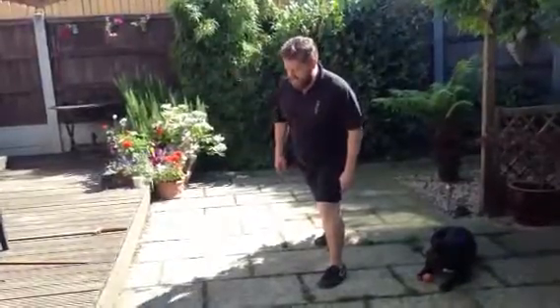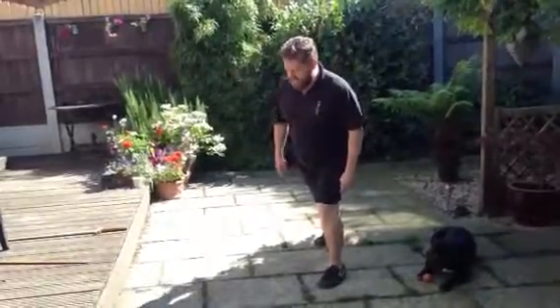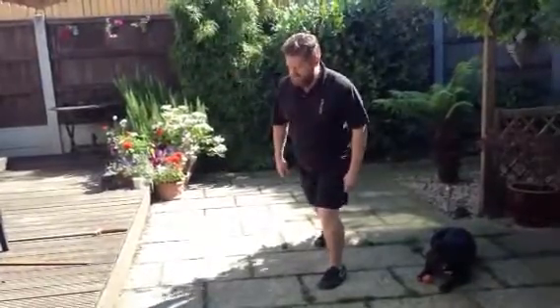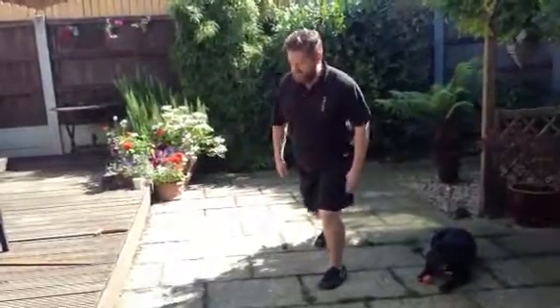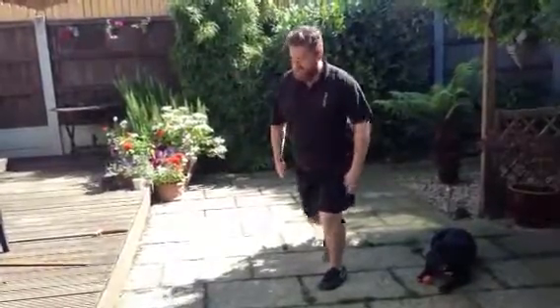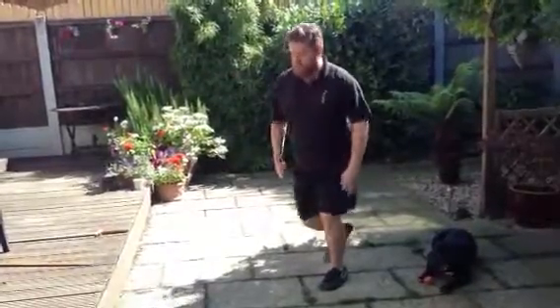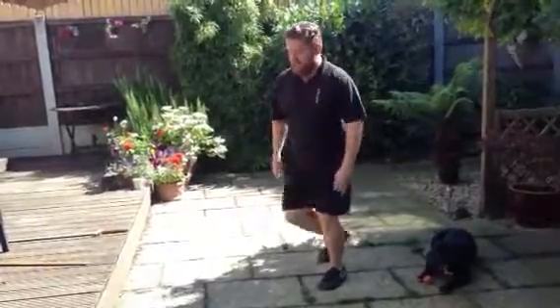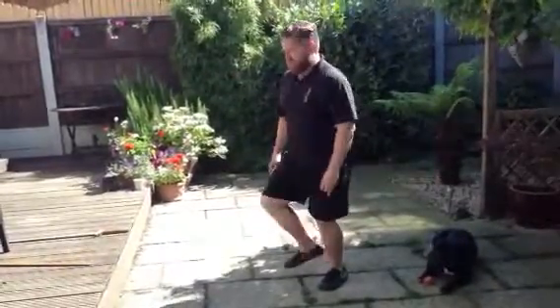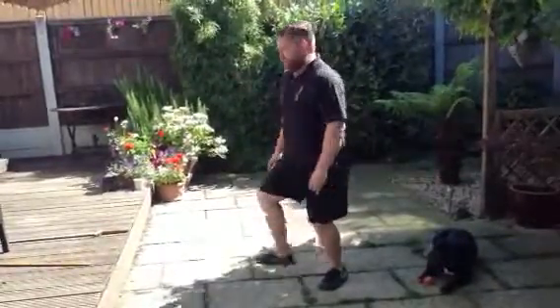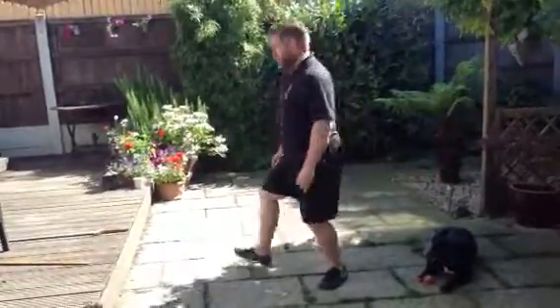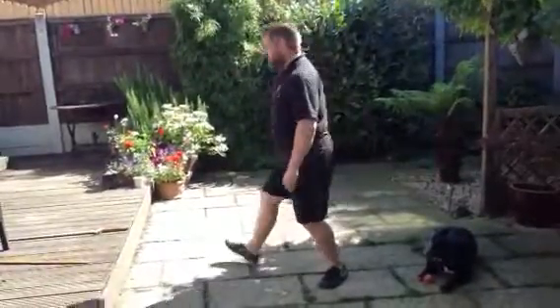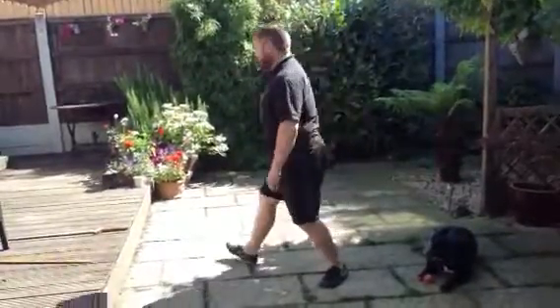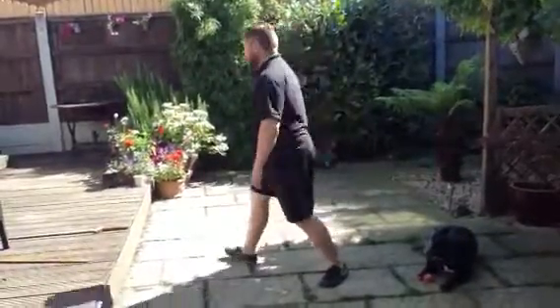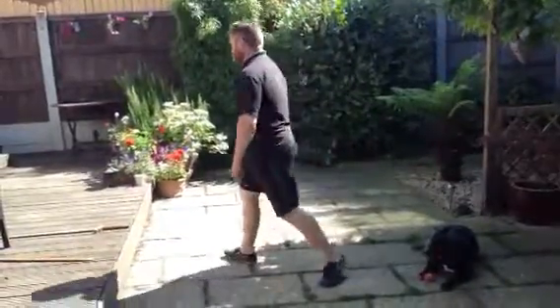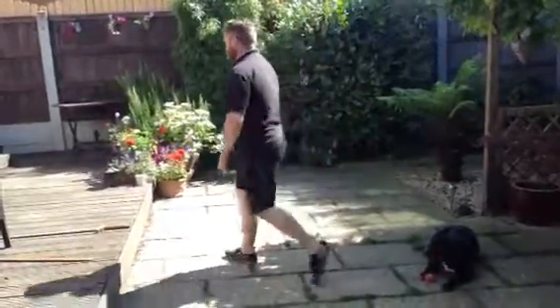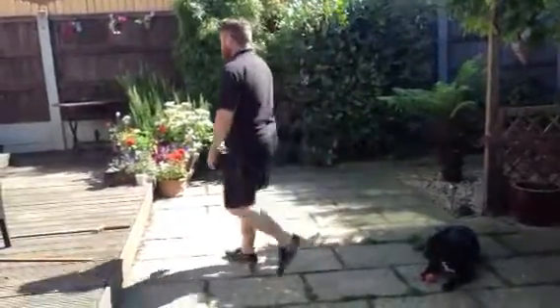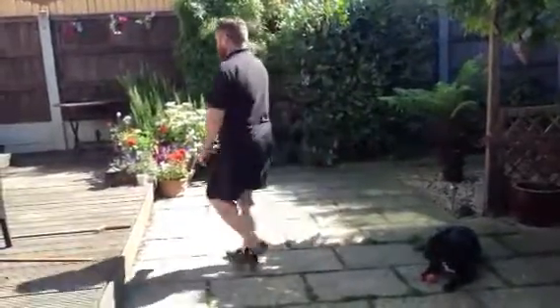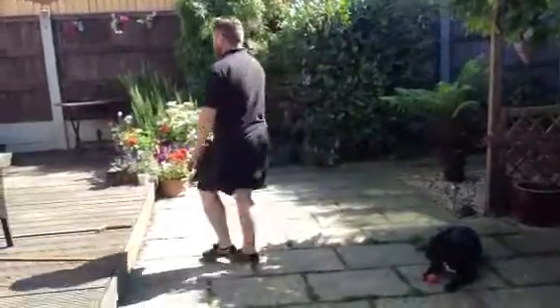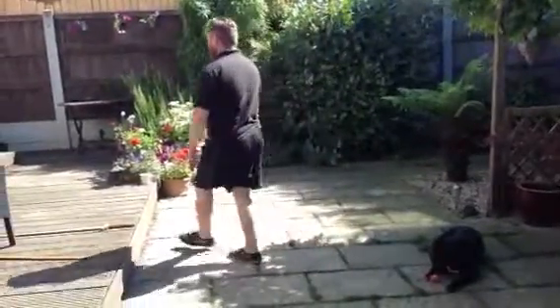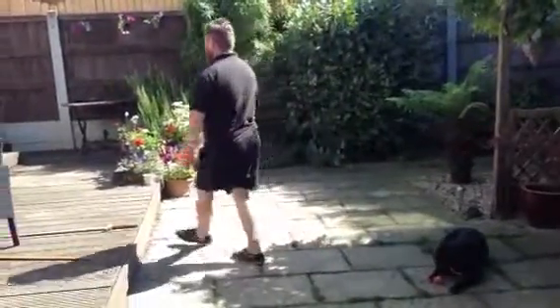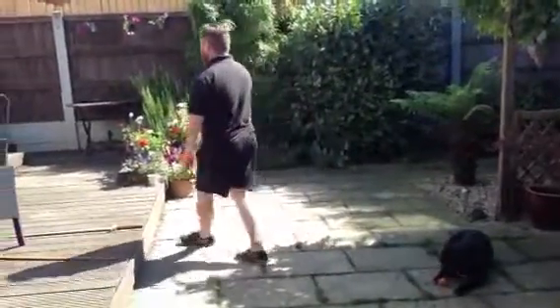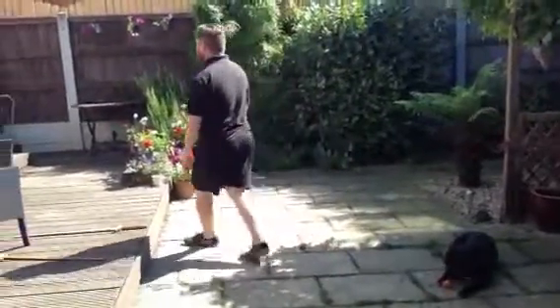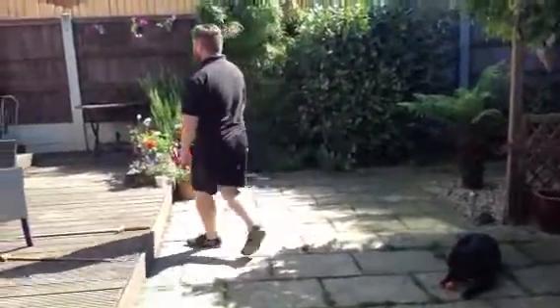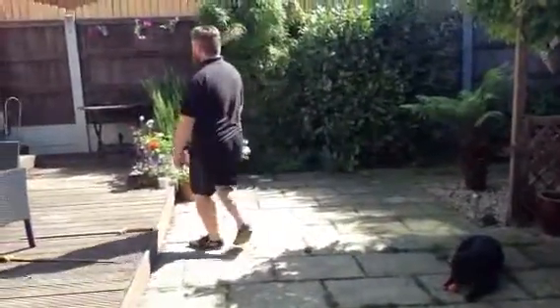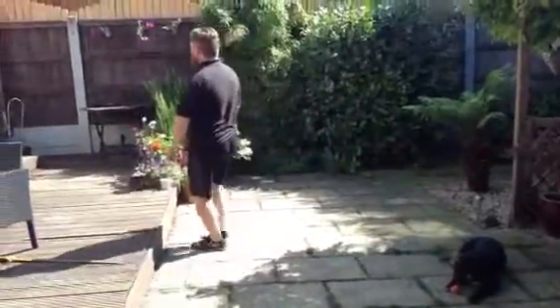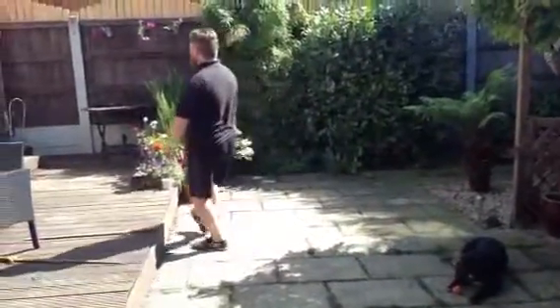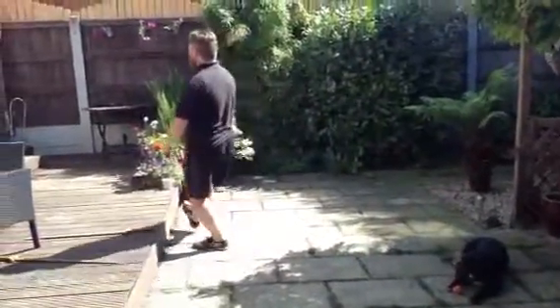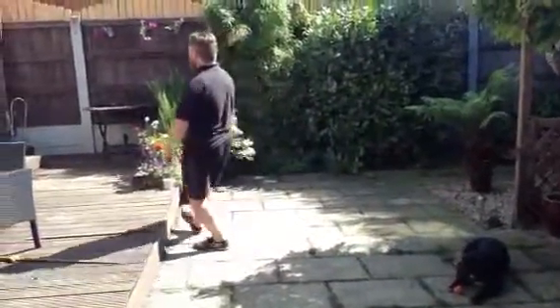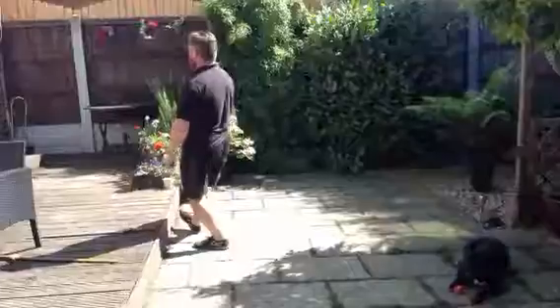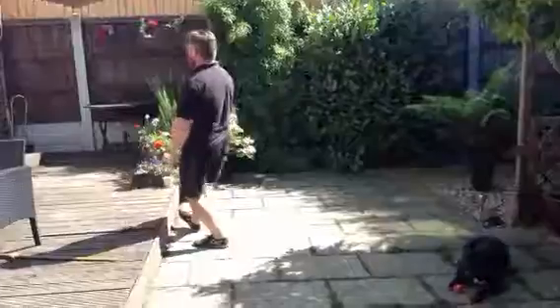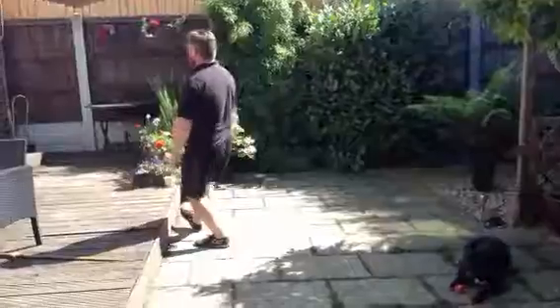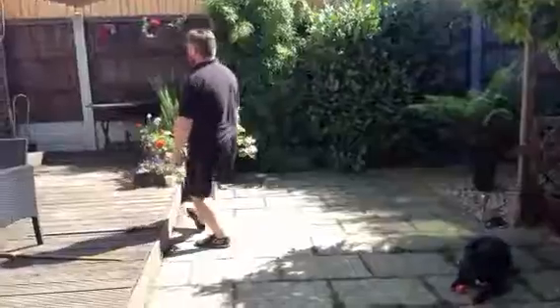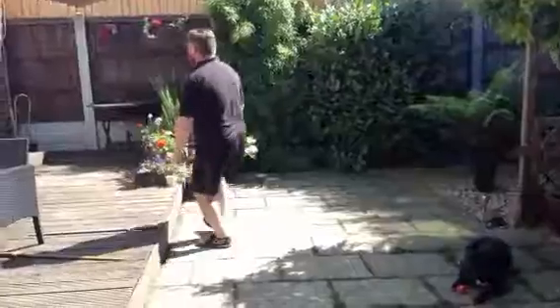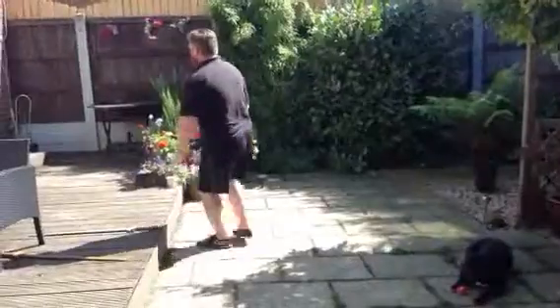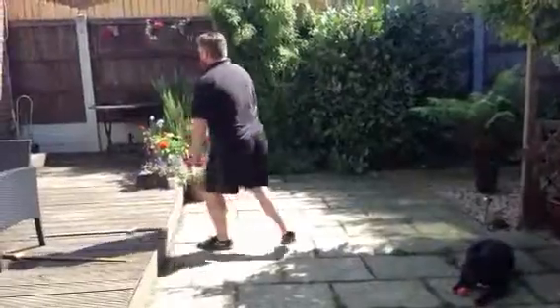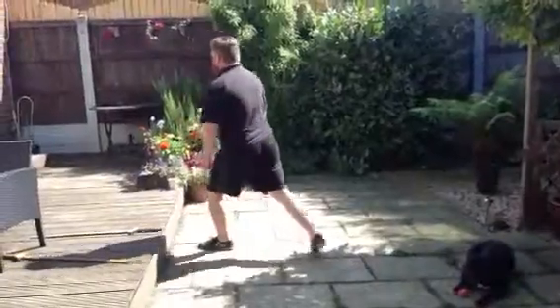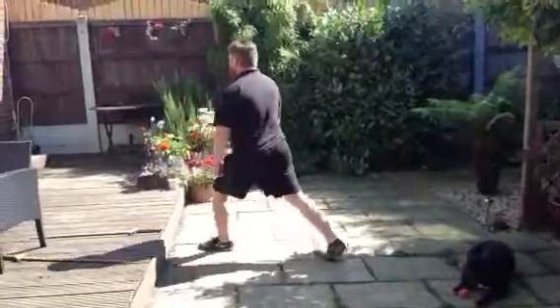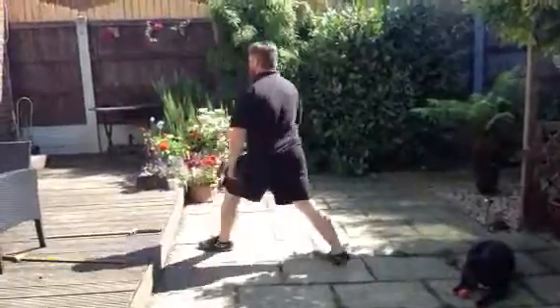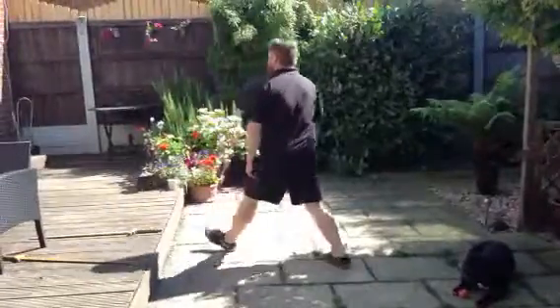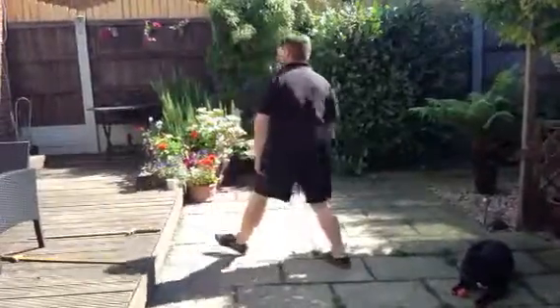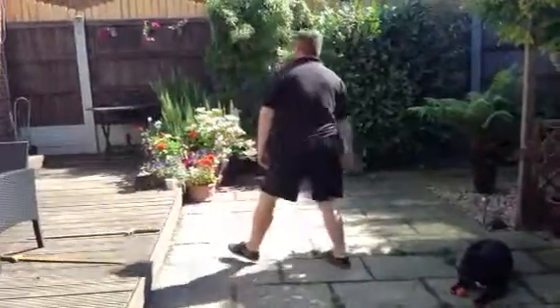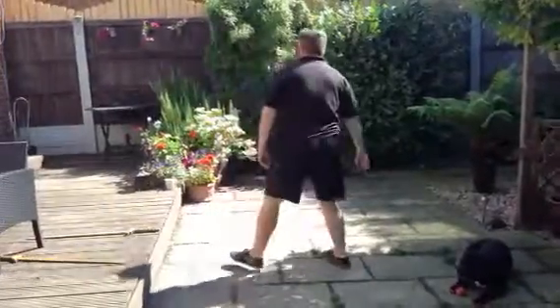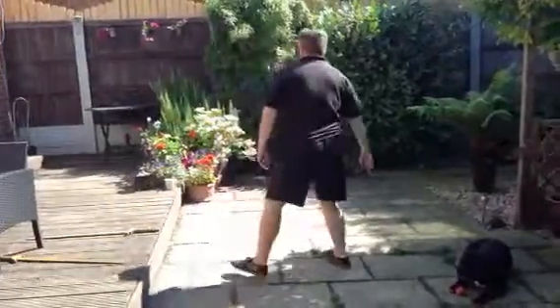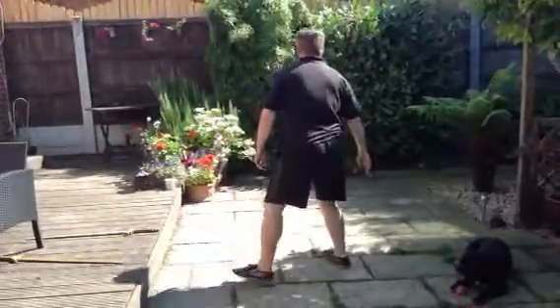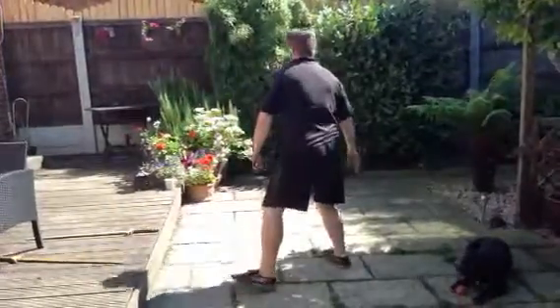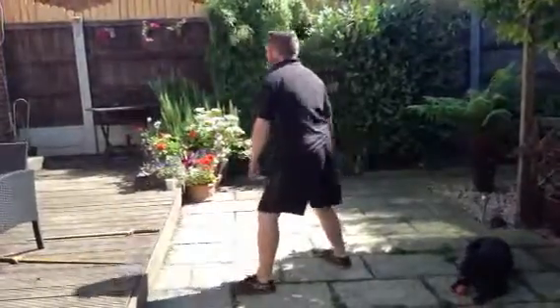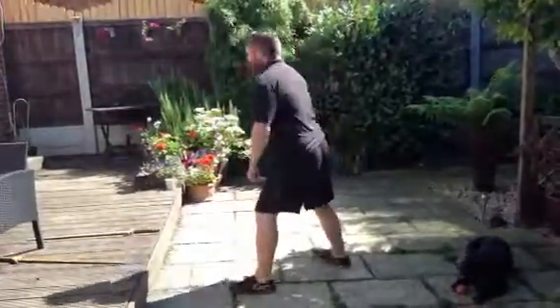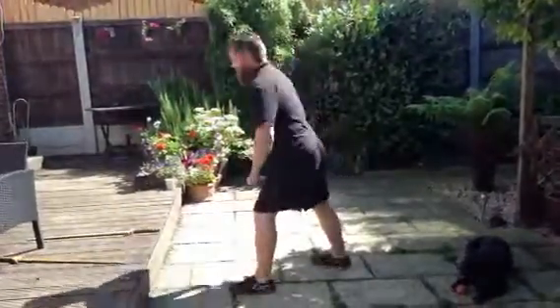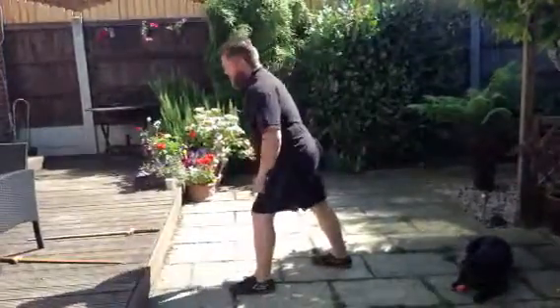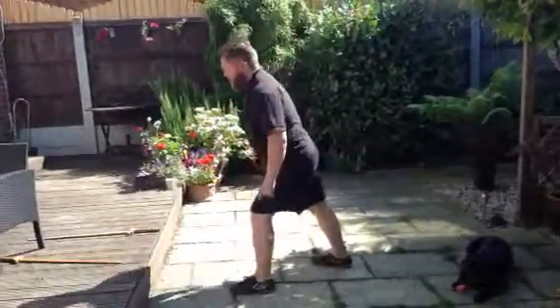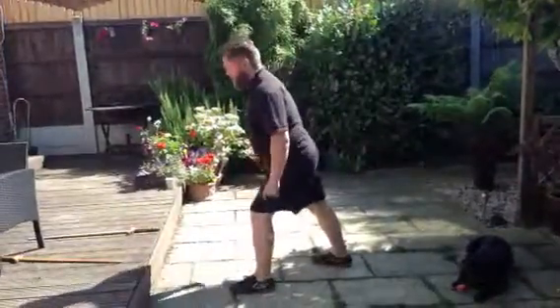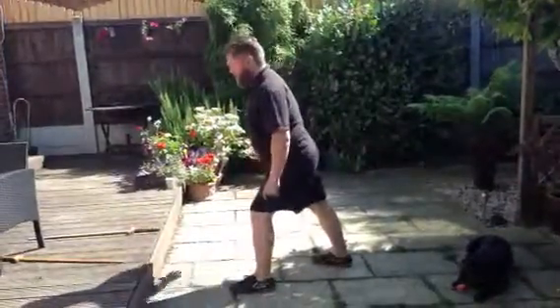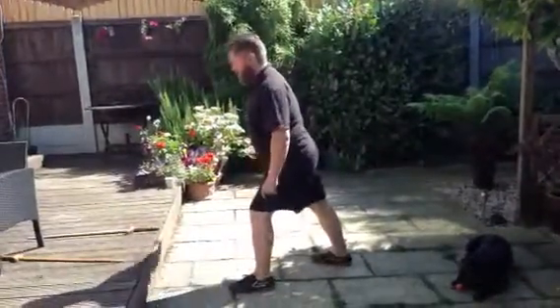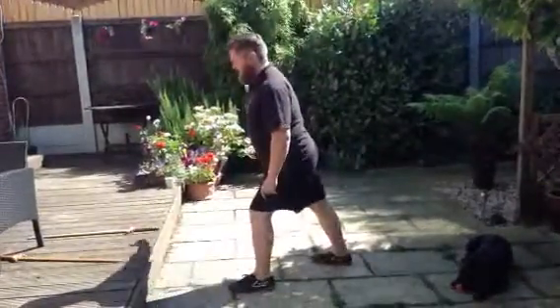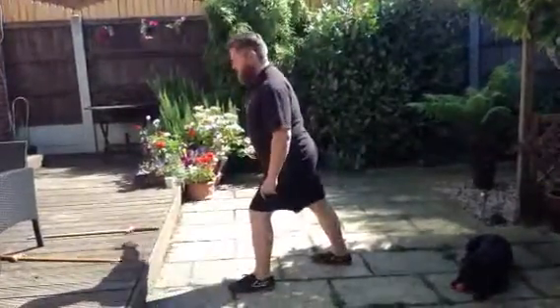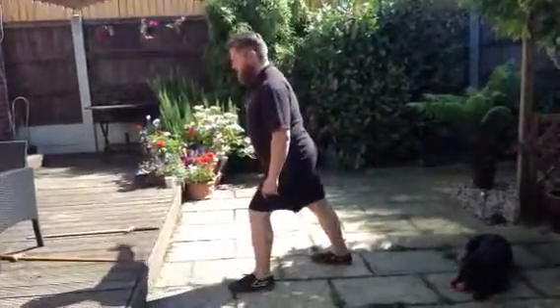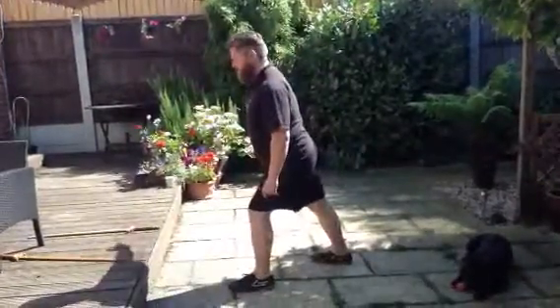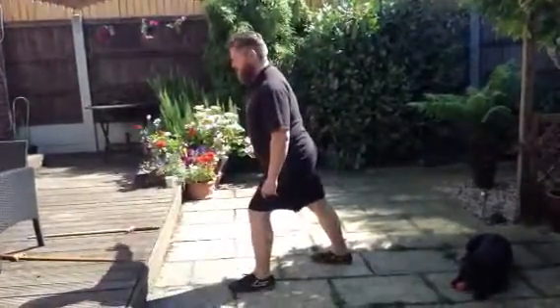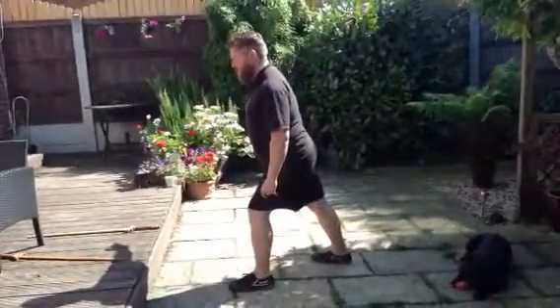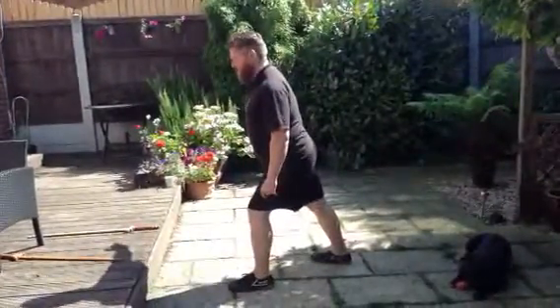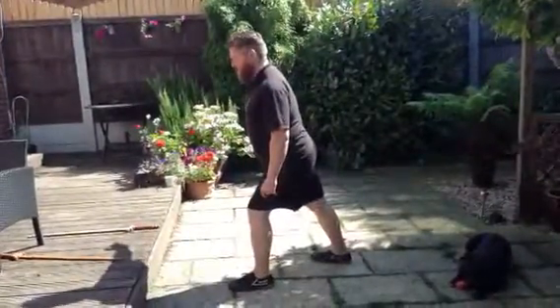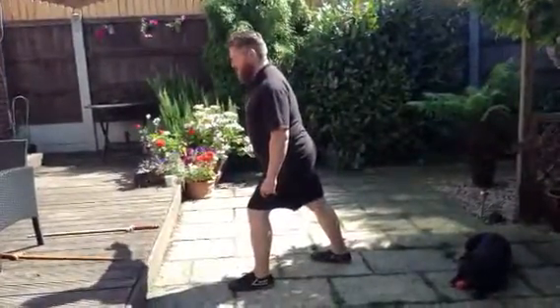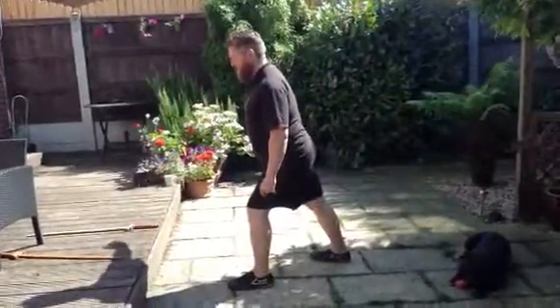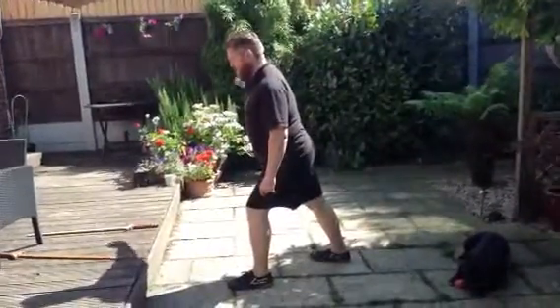Go around south-west. One, two, three, four, five. I'm now facing west of my shoulder.